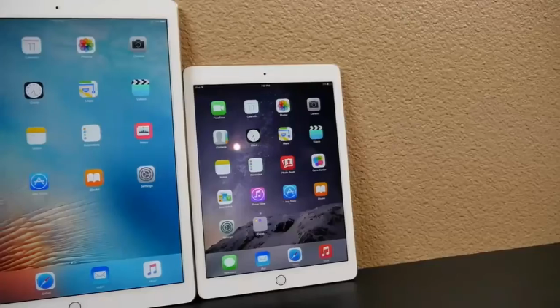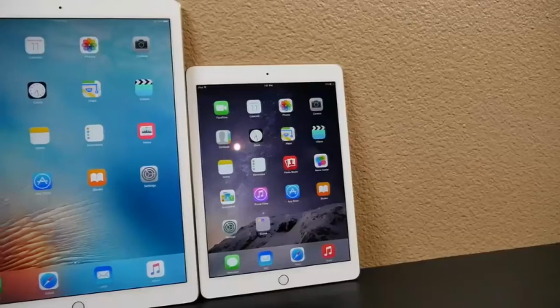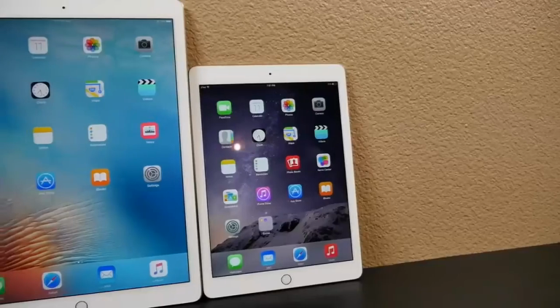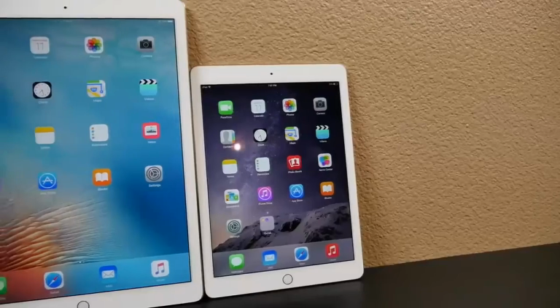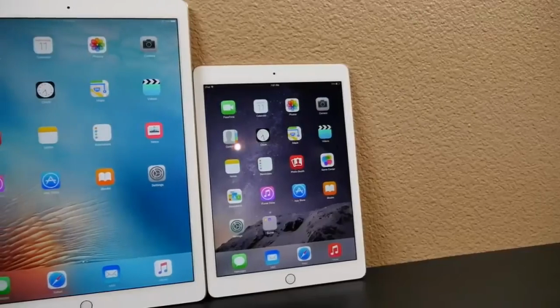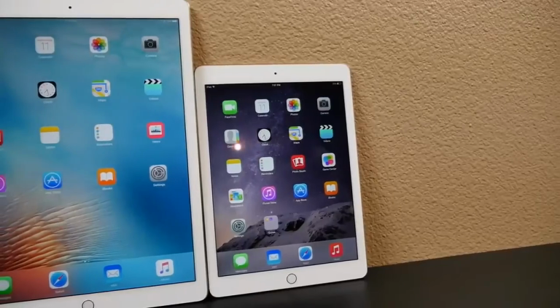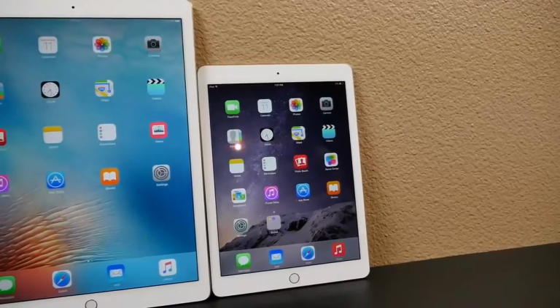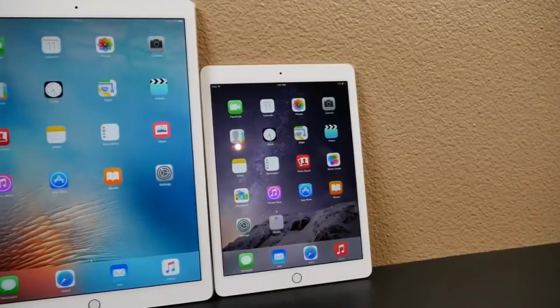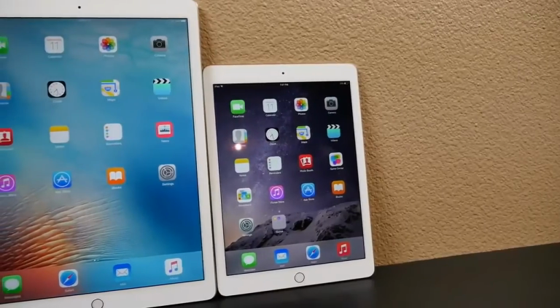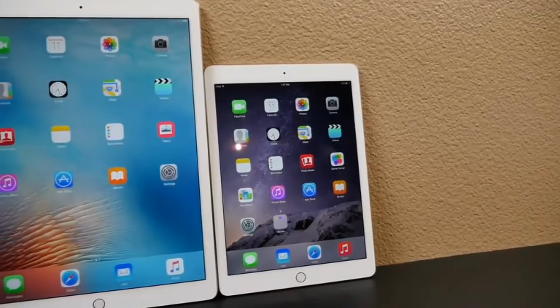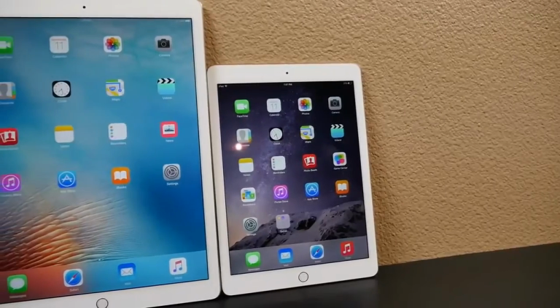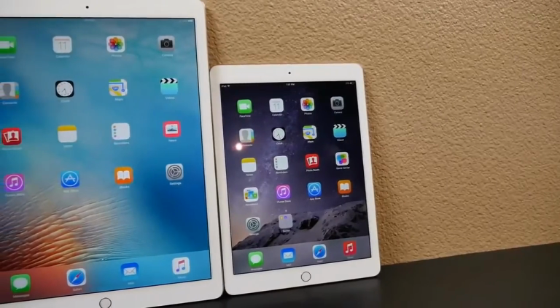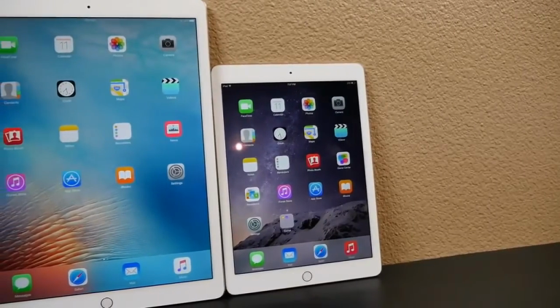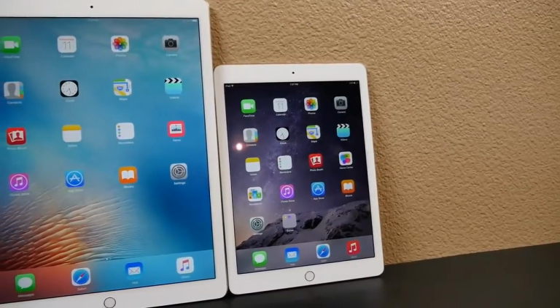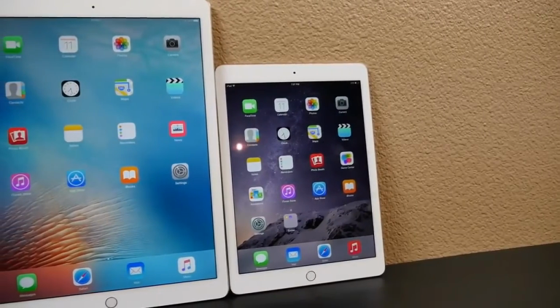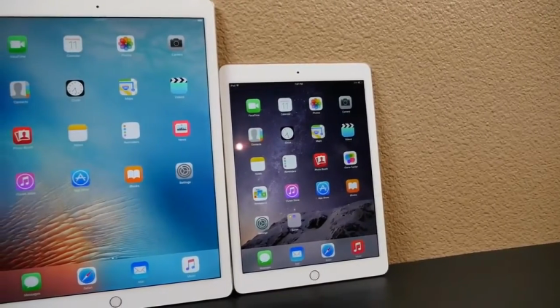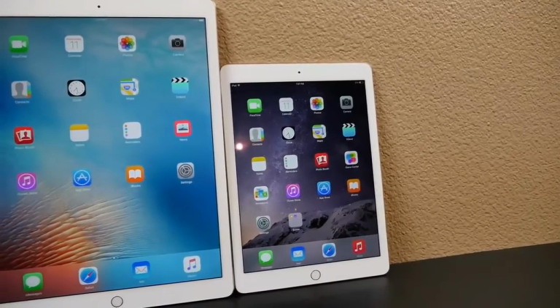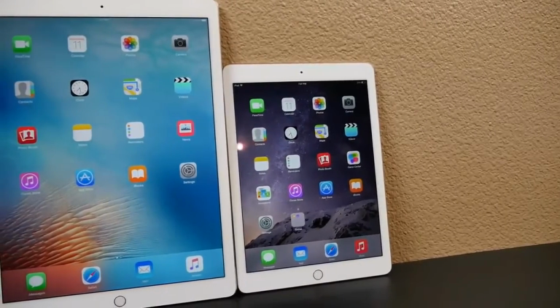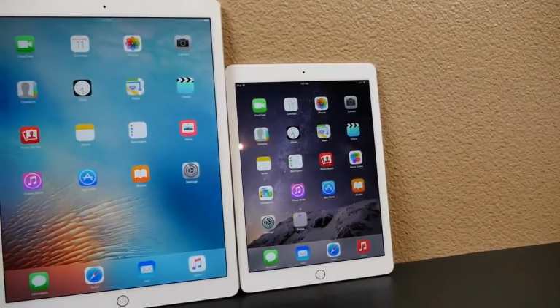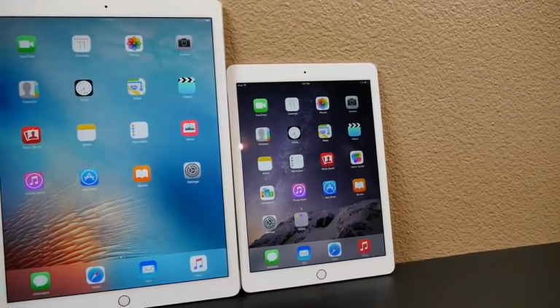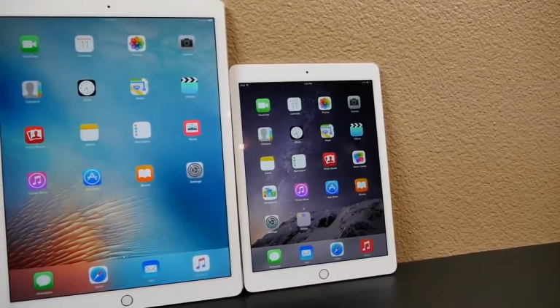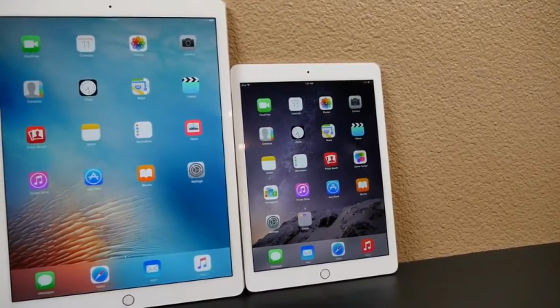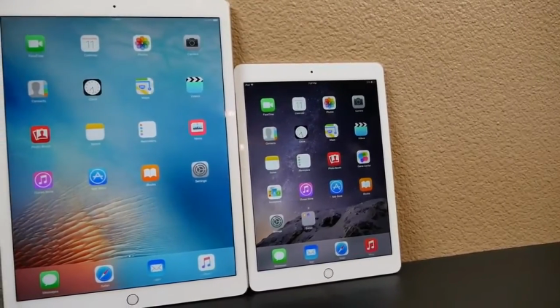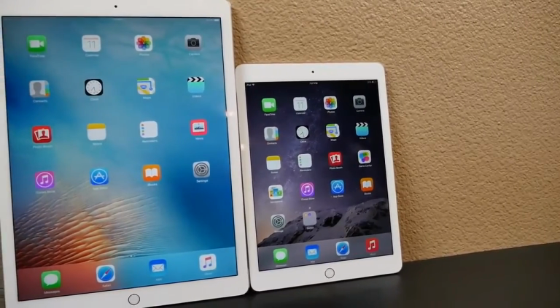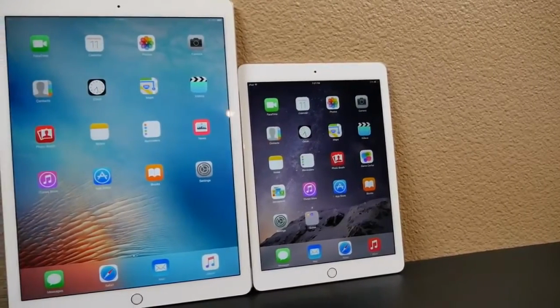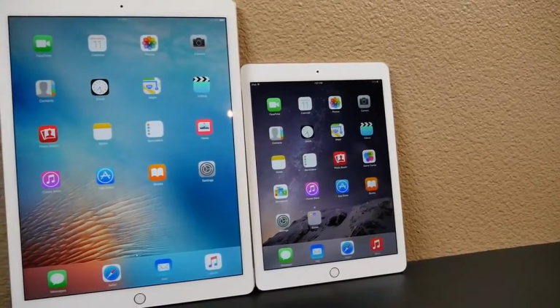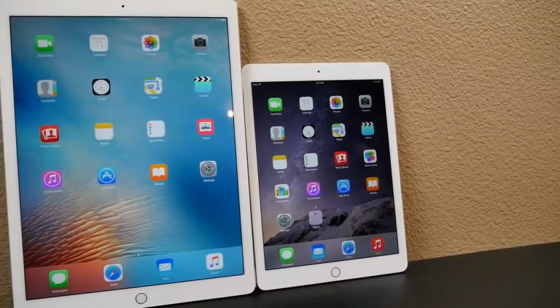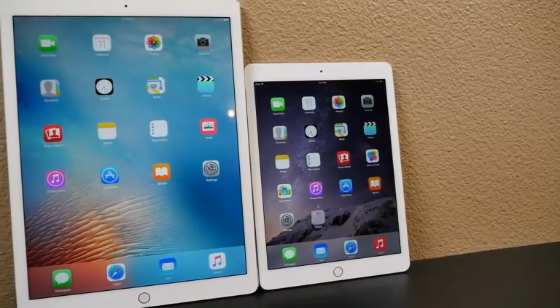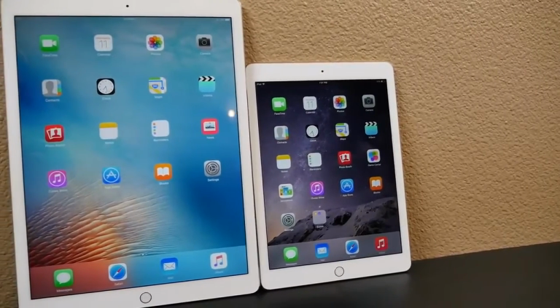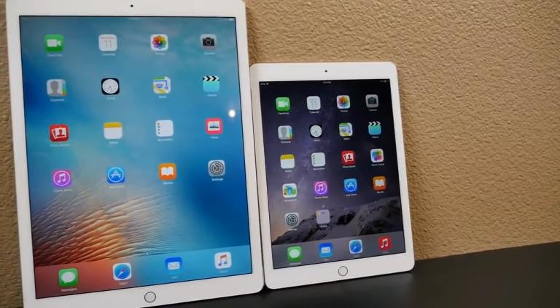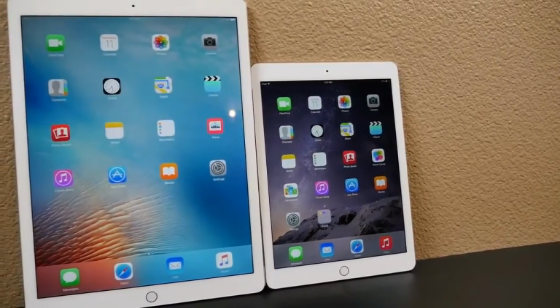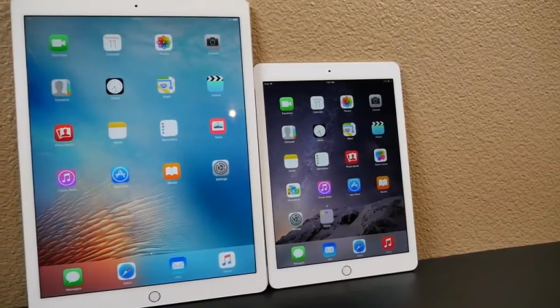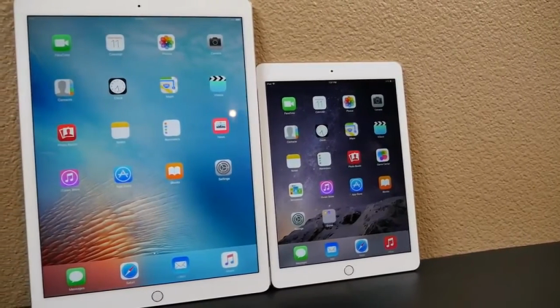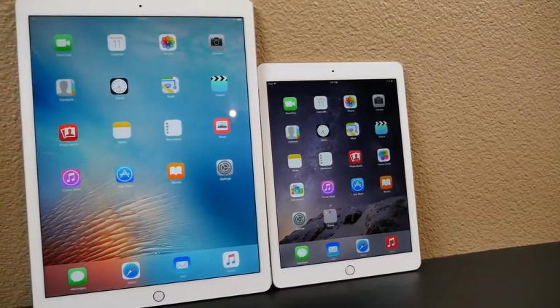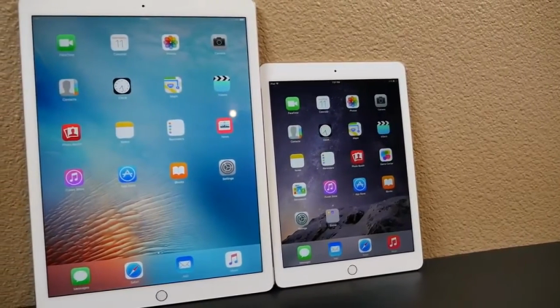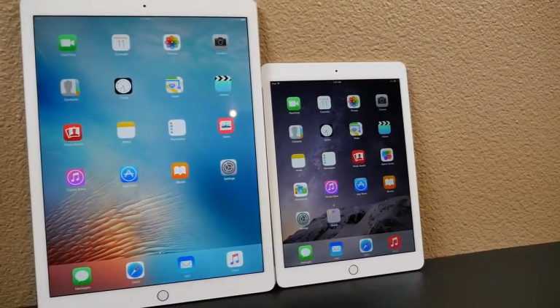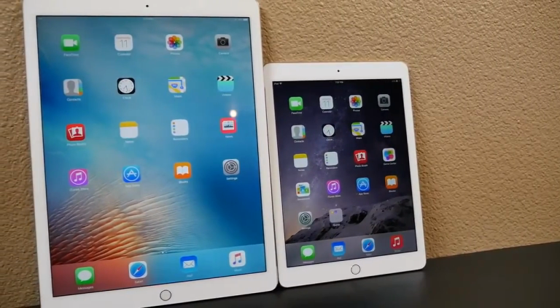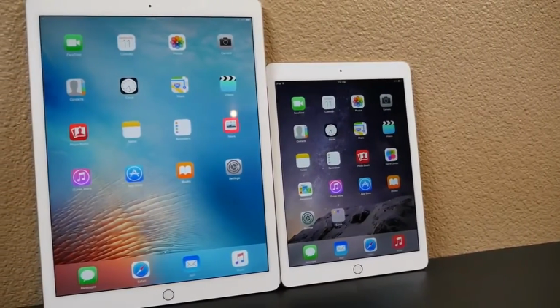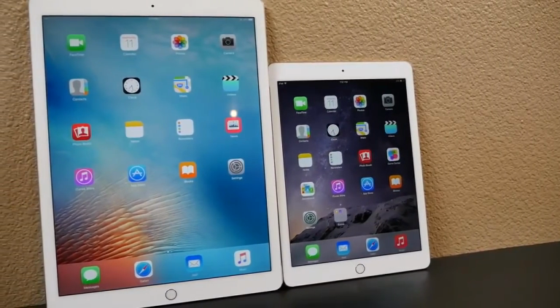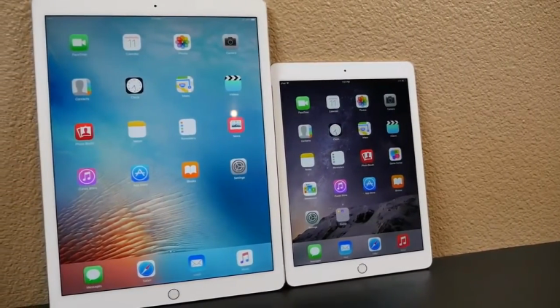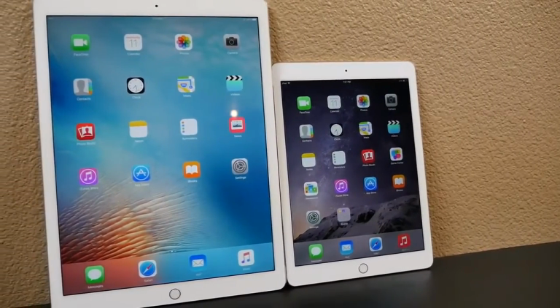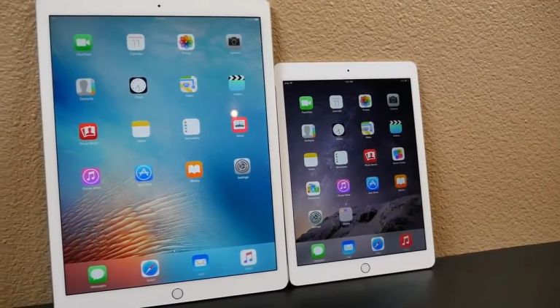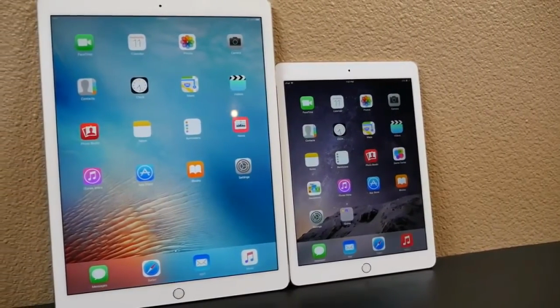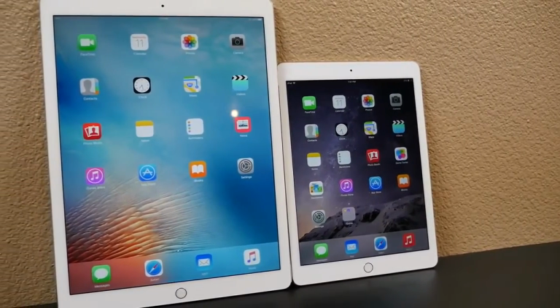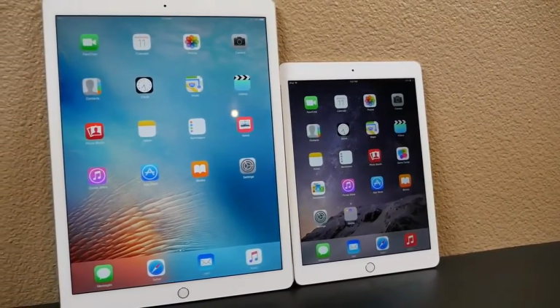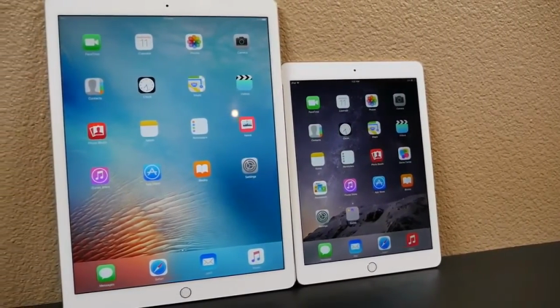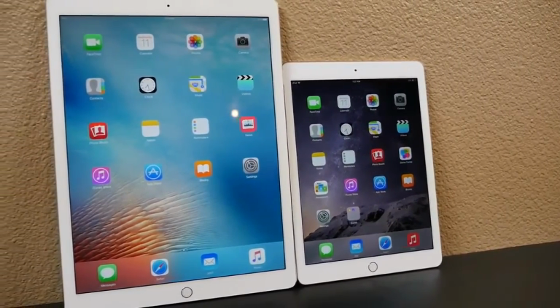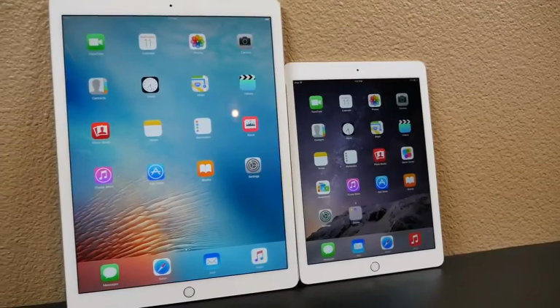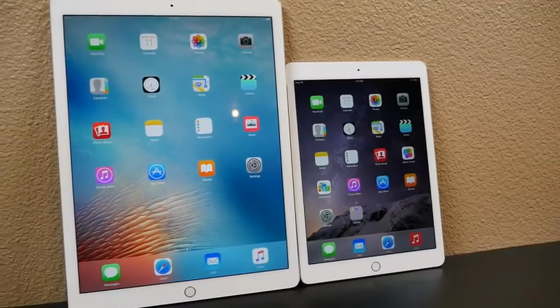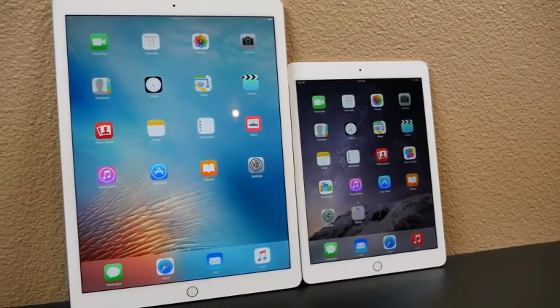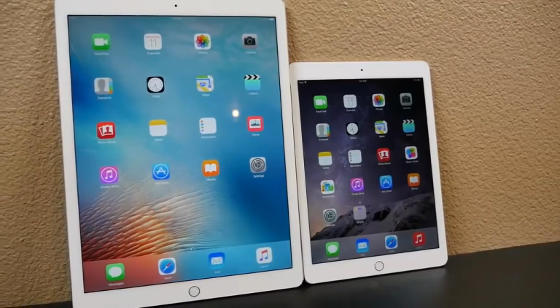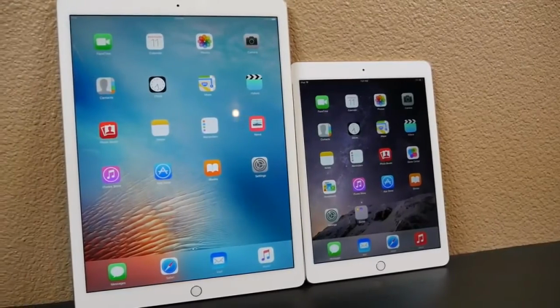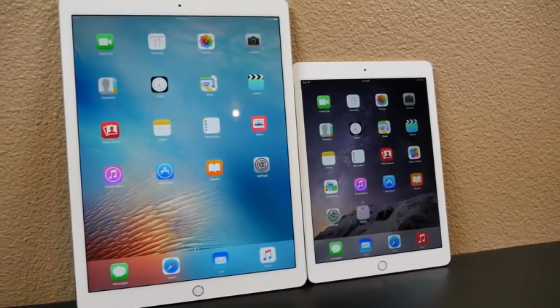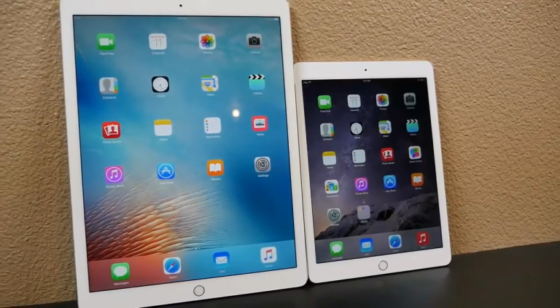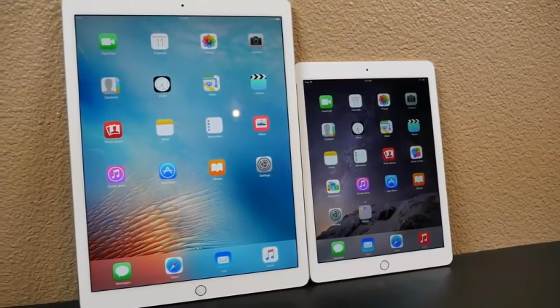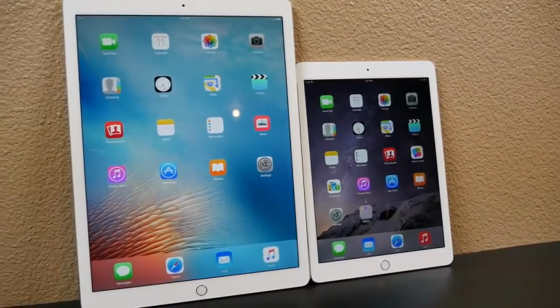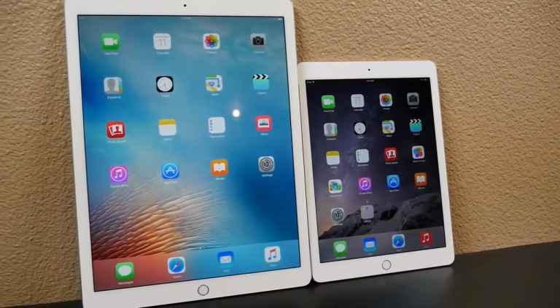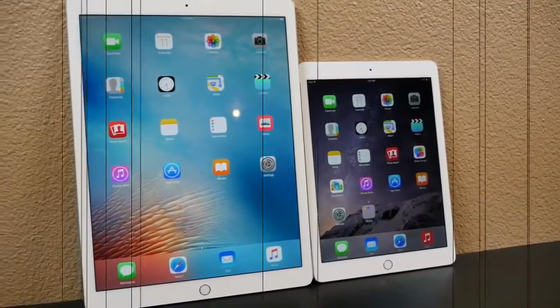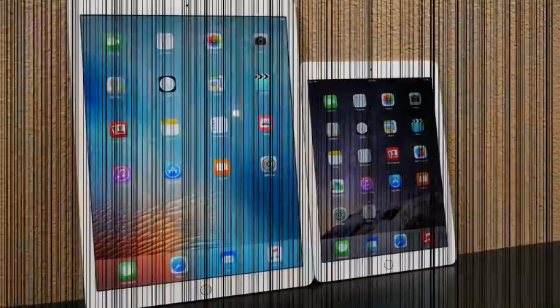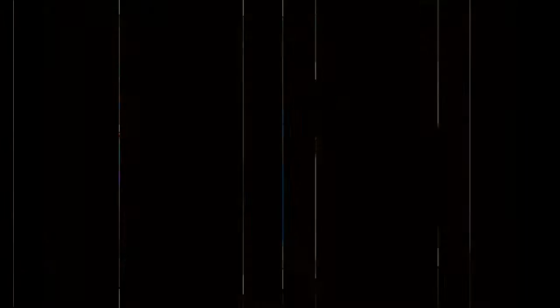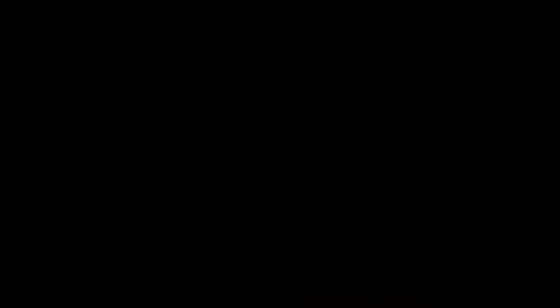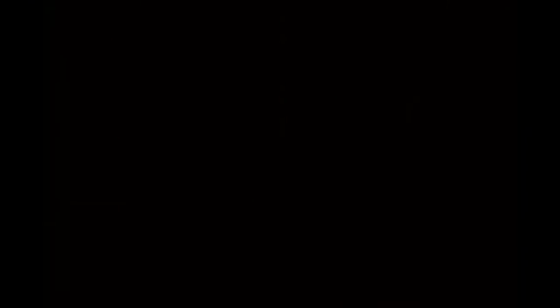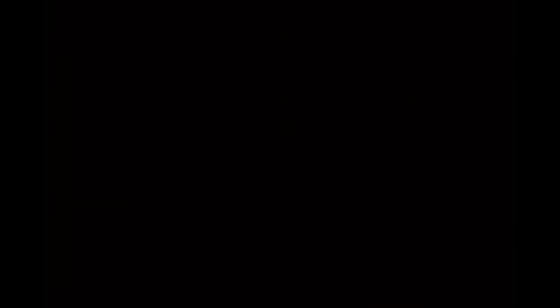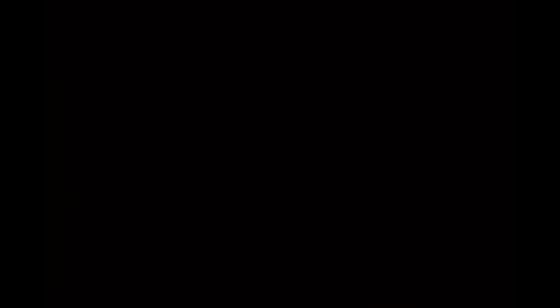That there will be known as the new 12.9-inch iPad Pro. But all jokes aside, this is Apple's new iPad — the Pro Series.